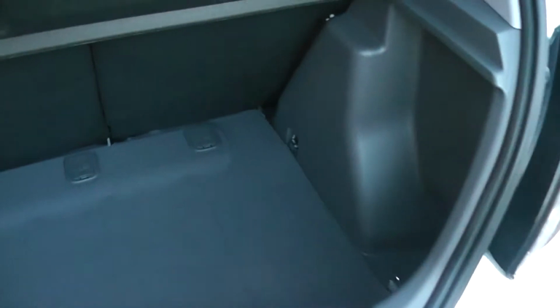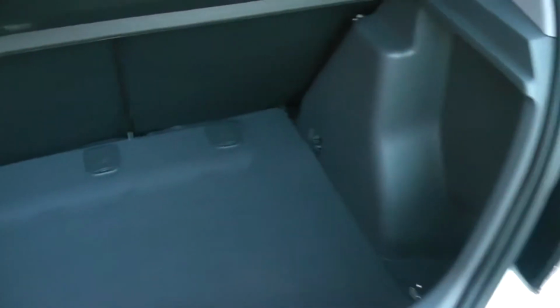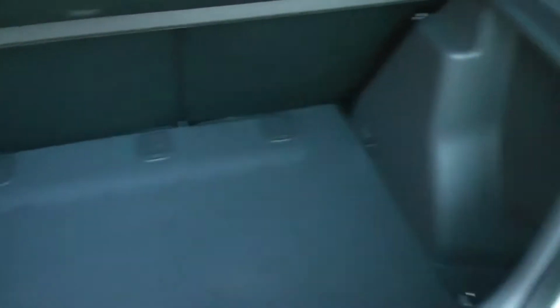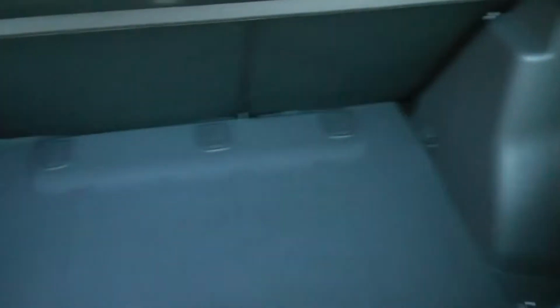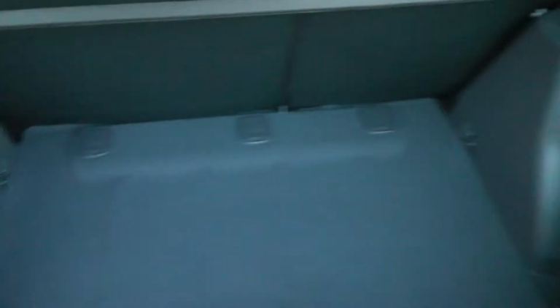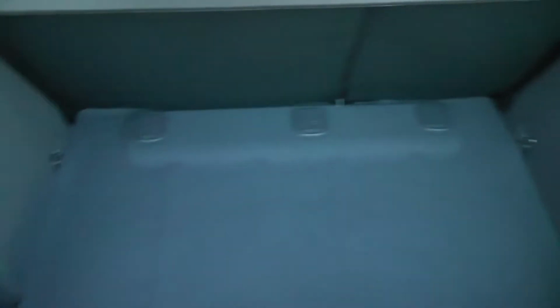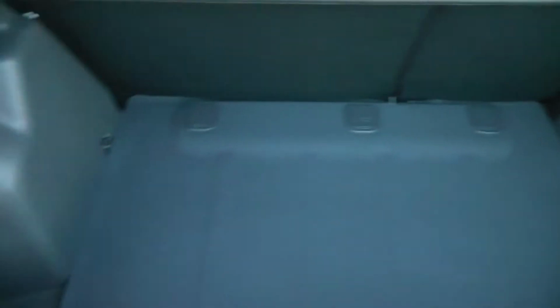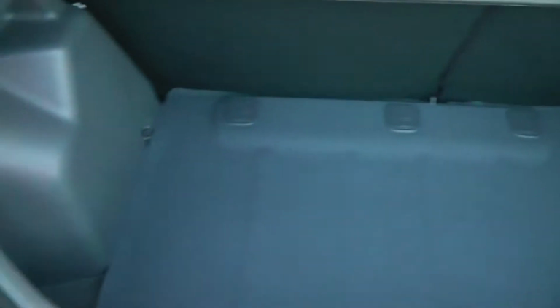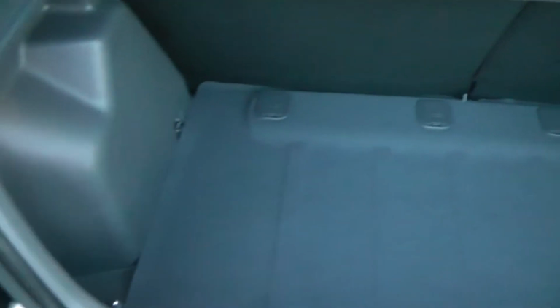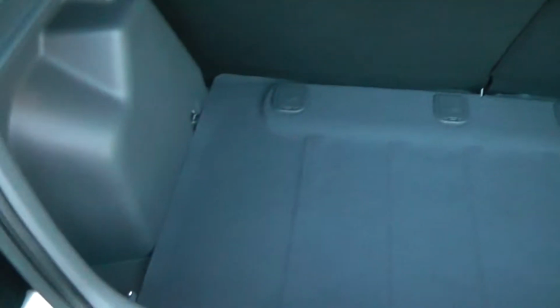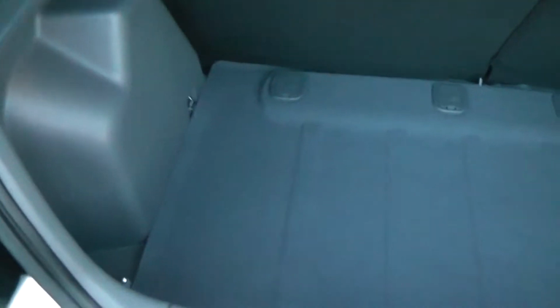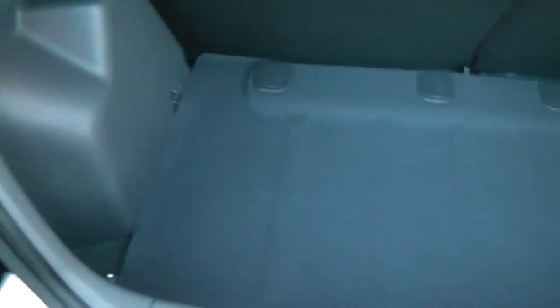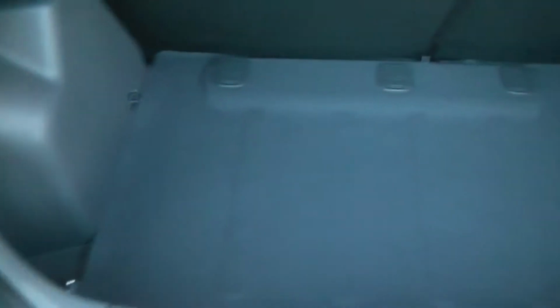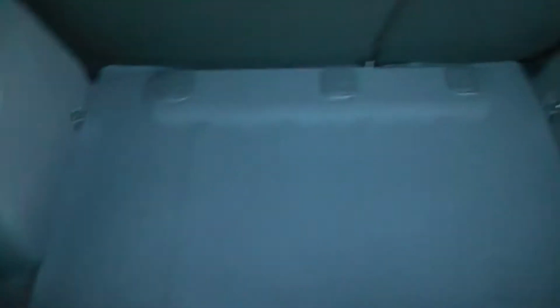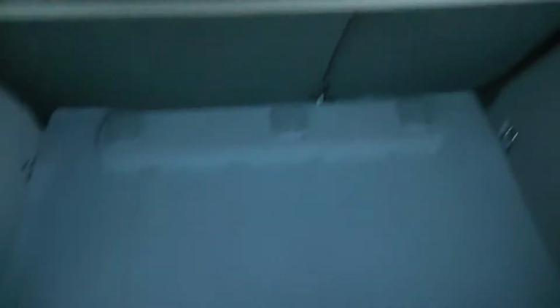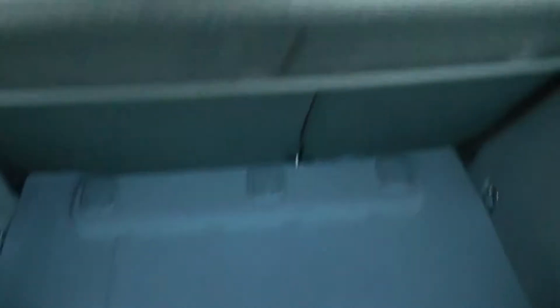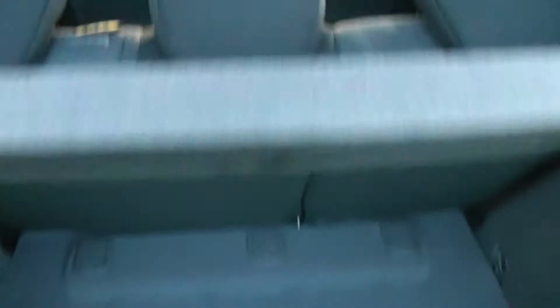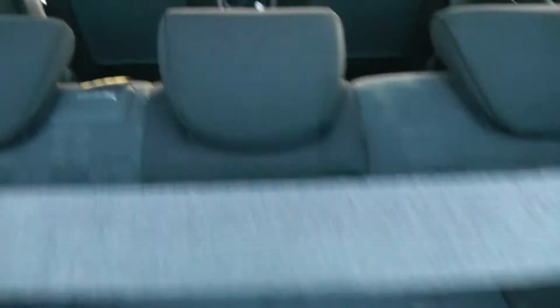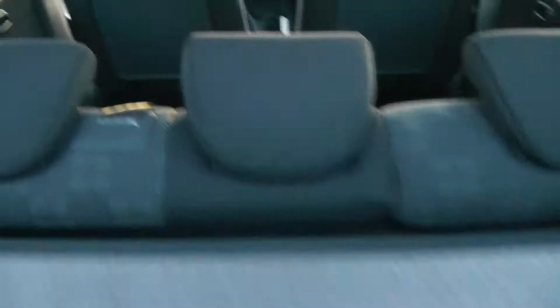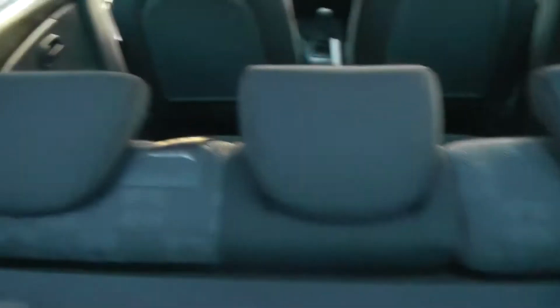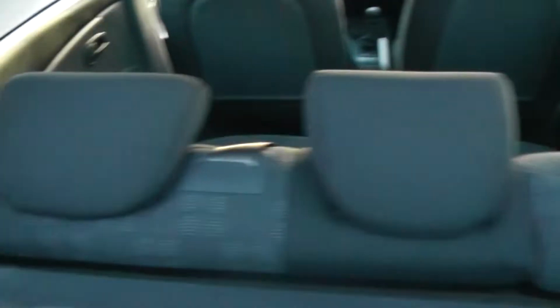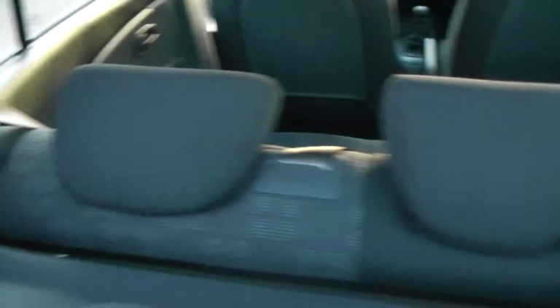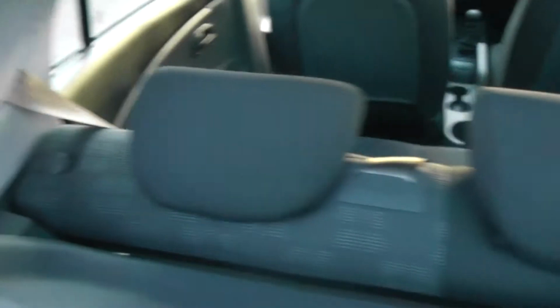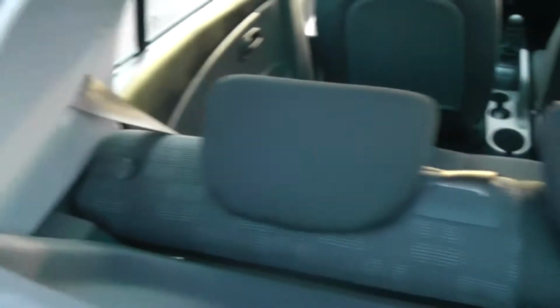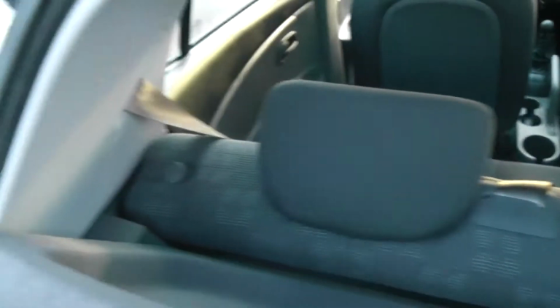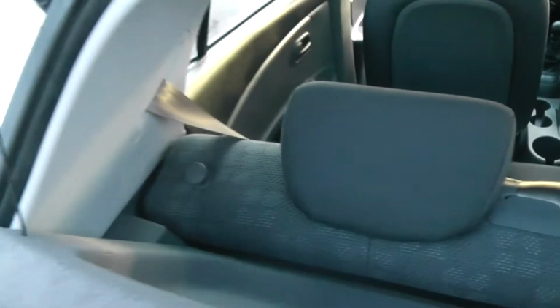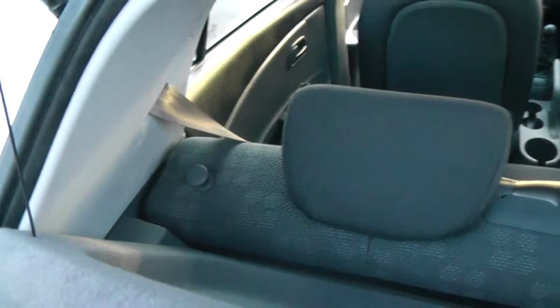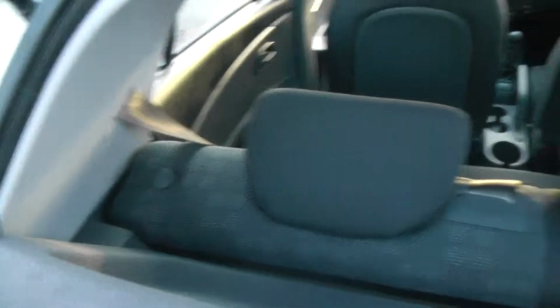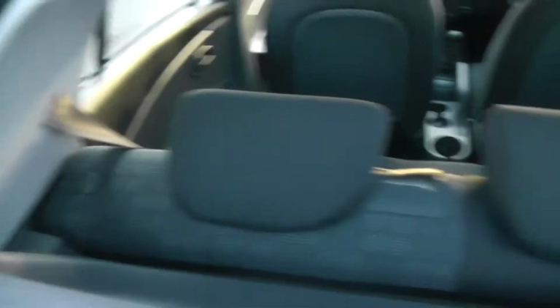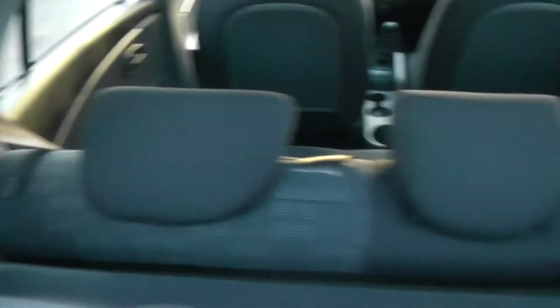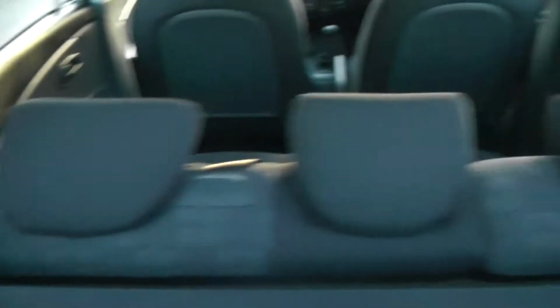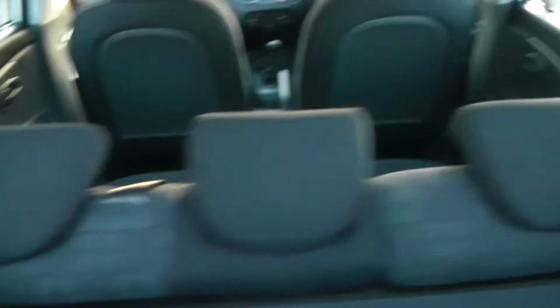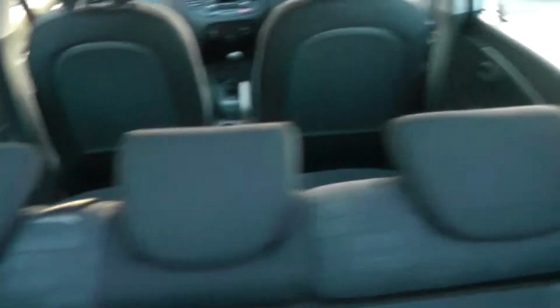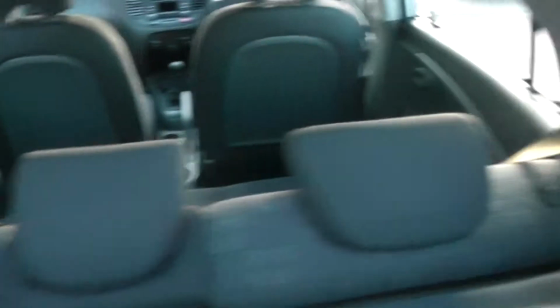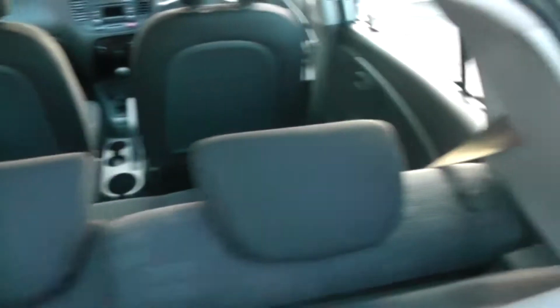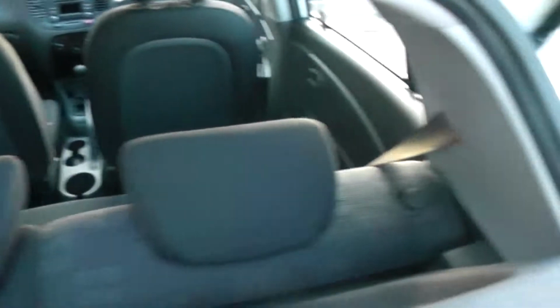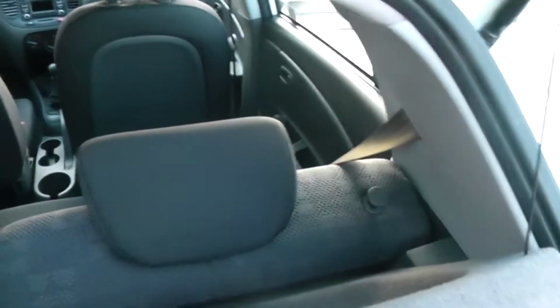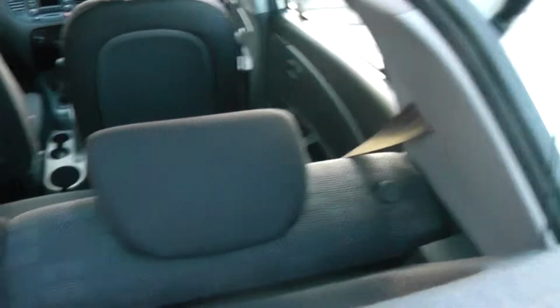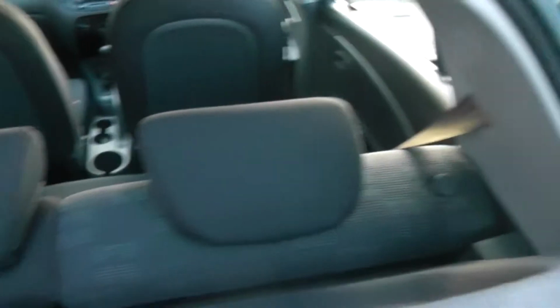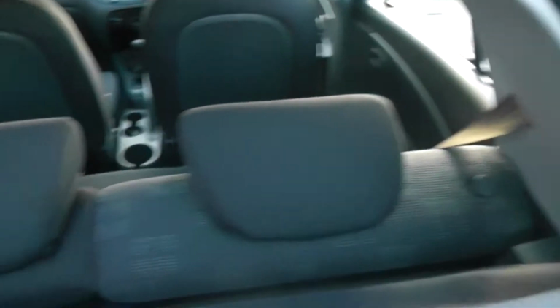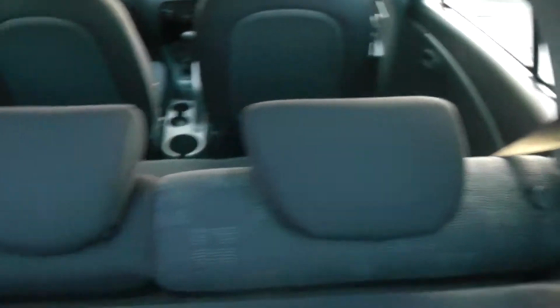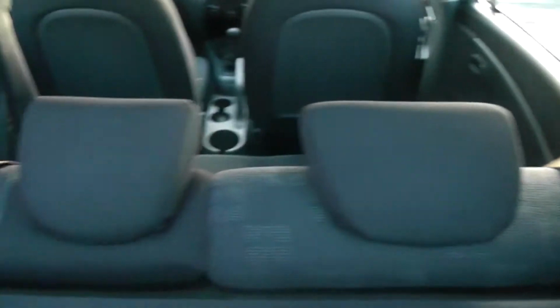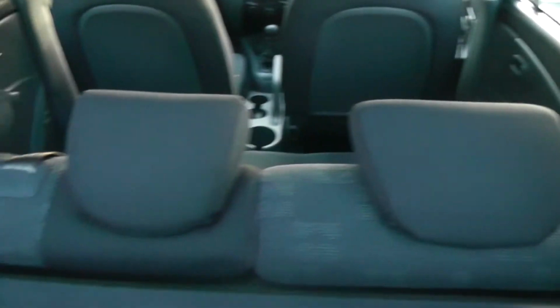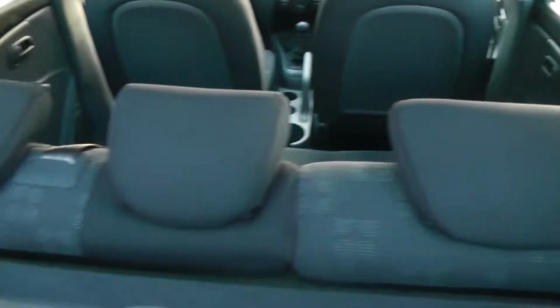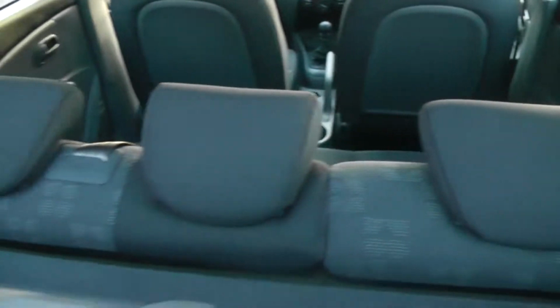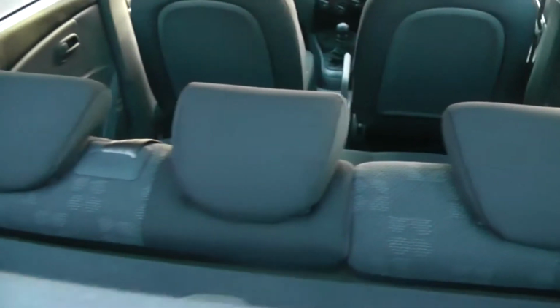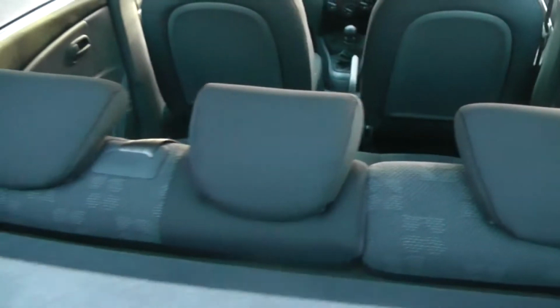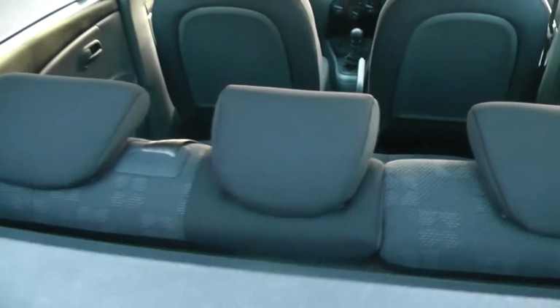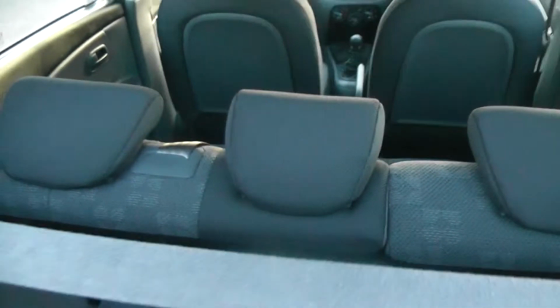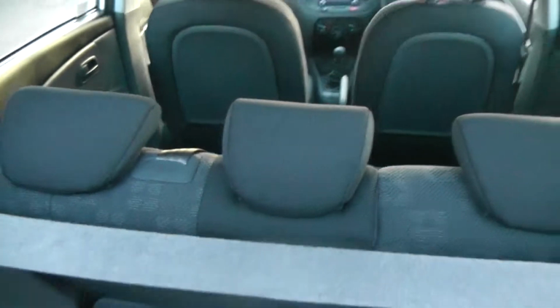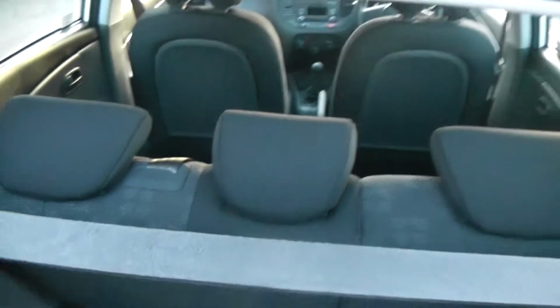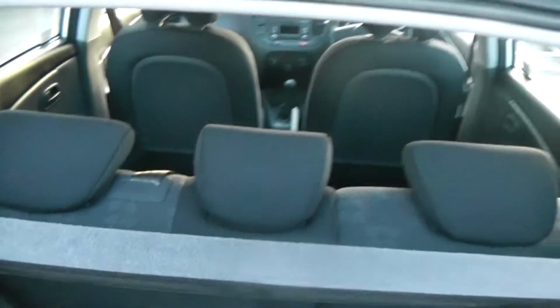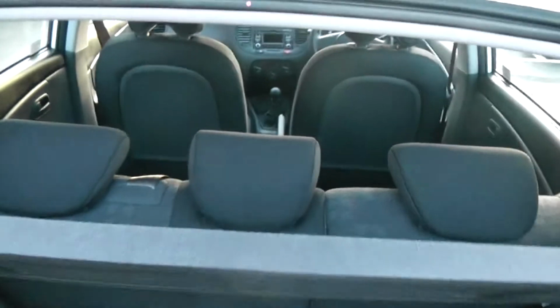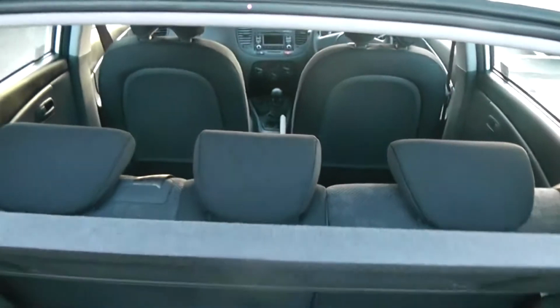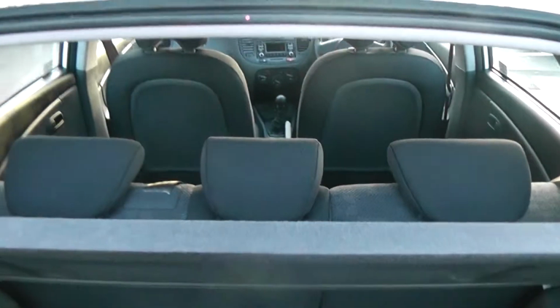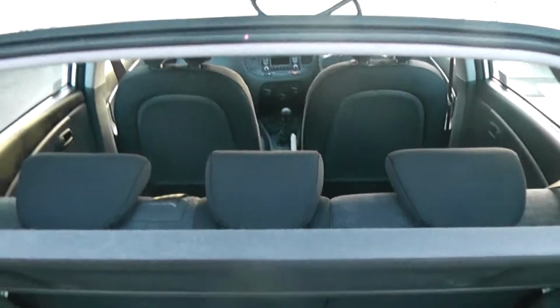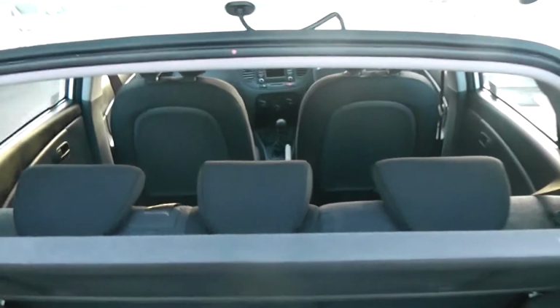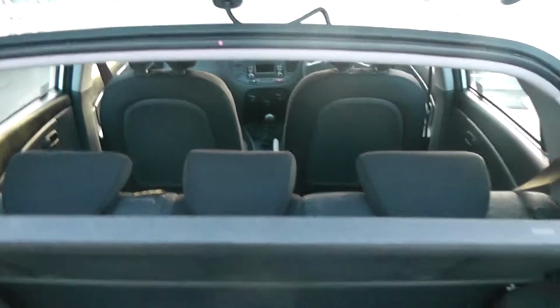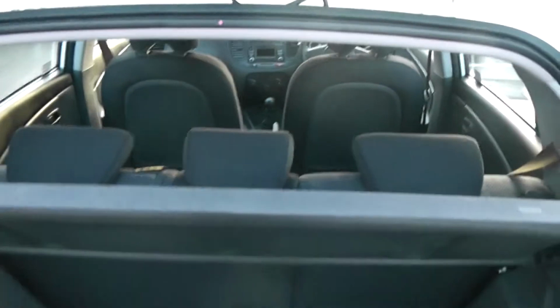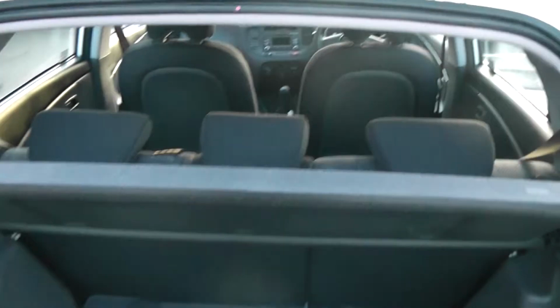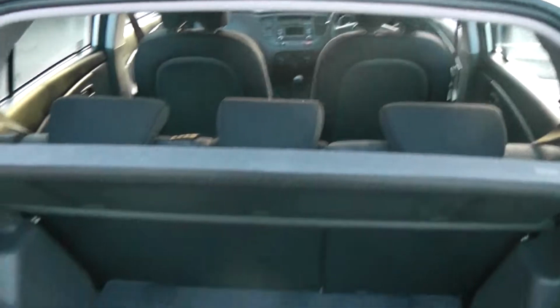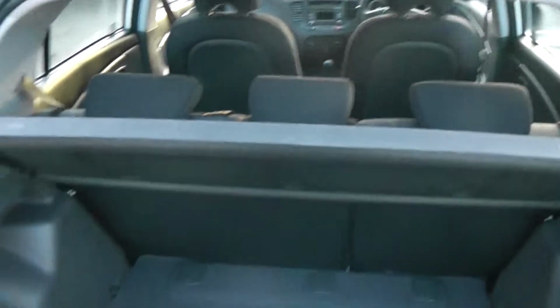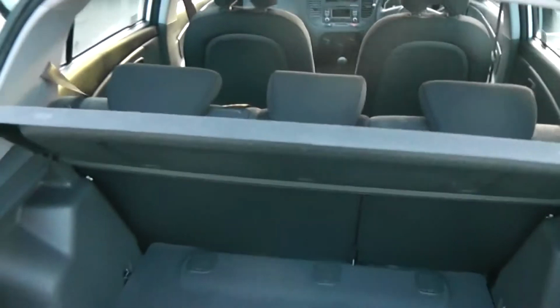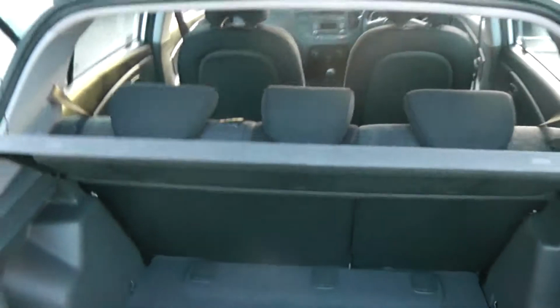it will reveal a fairly good boot size for a car of its size. Lots of different luggage items can be fitted in here. The car also gives you the option of 60-40 split folding rear seats, should you require any additional space.